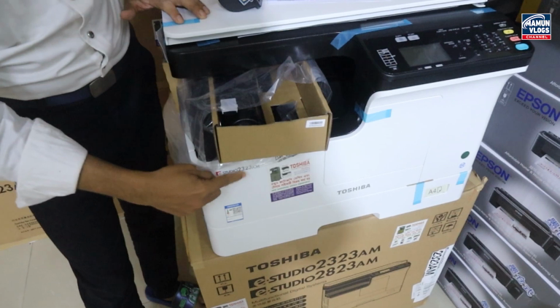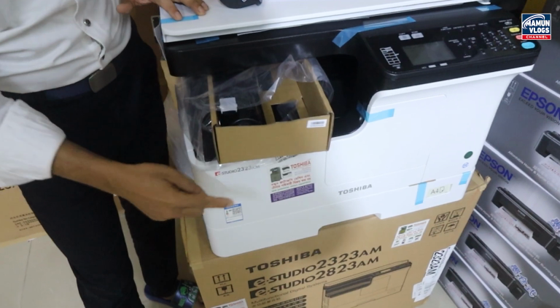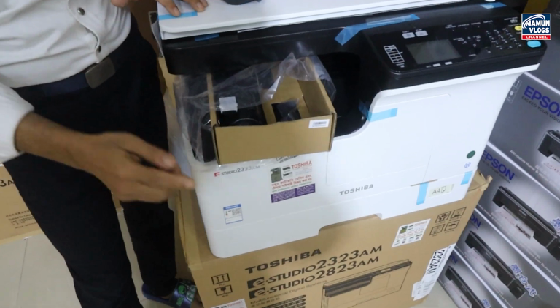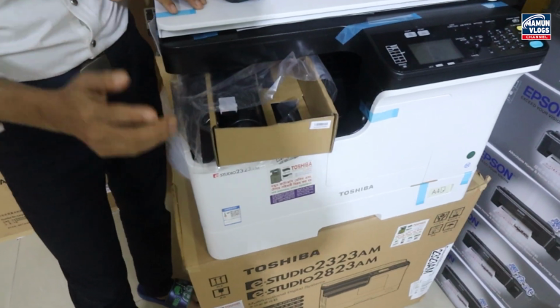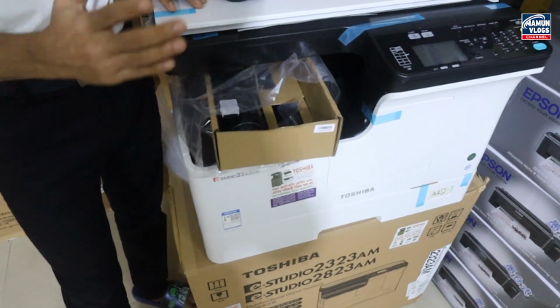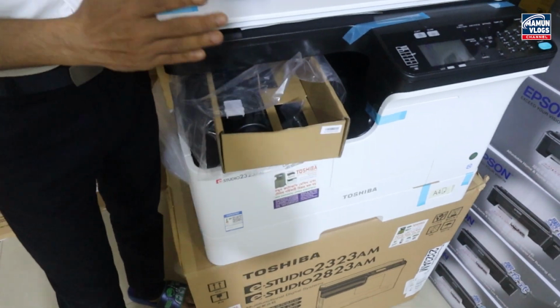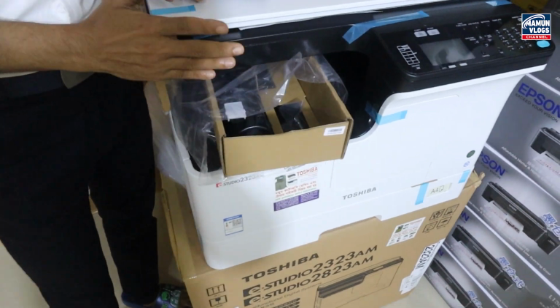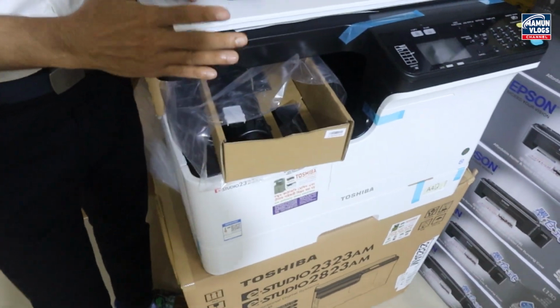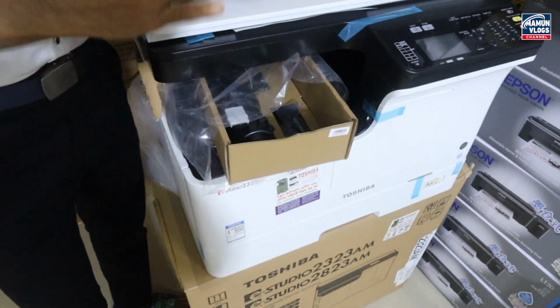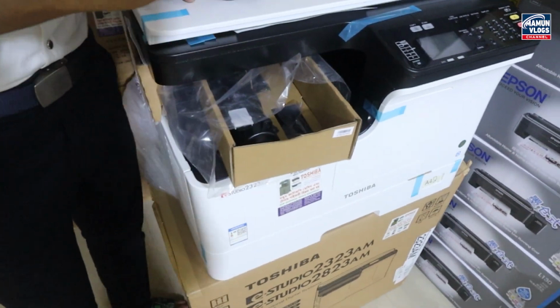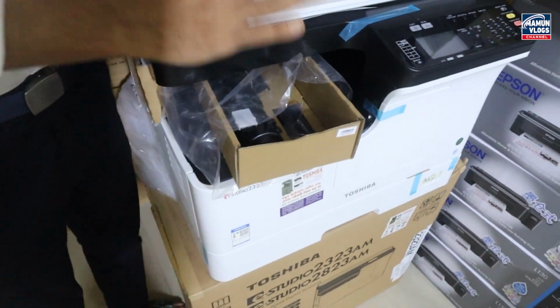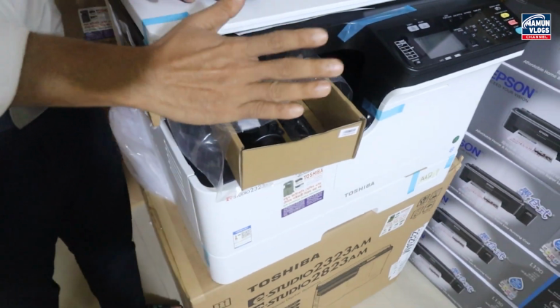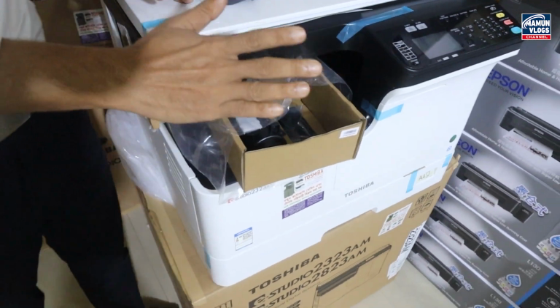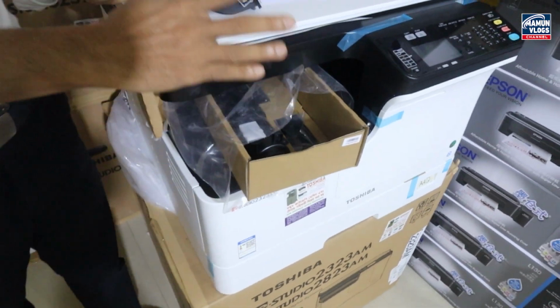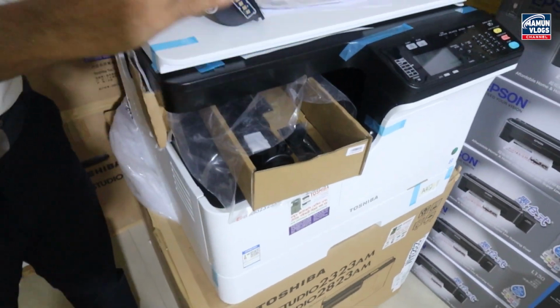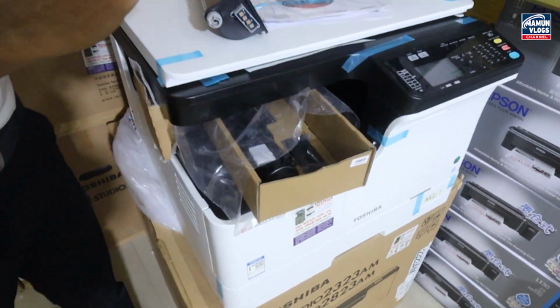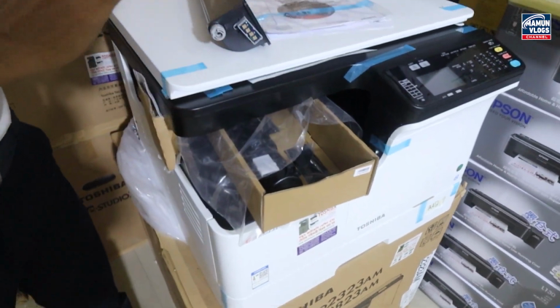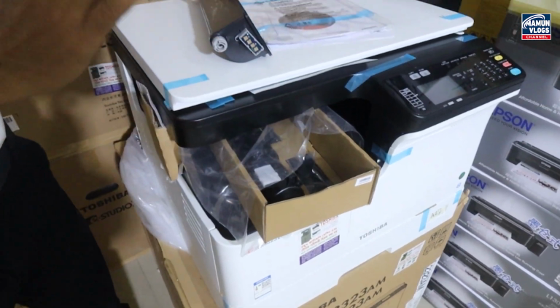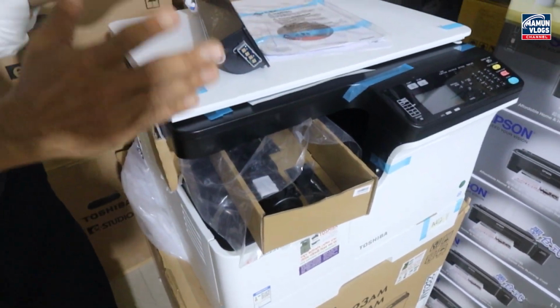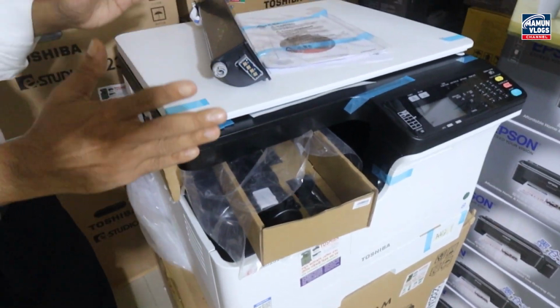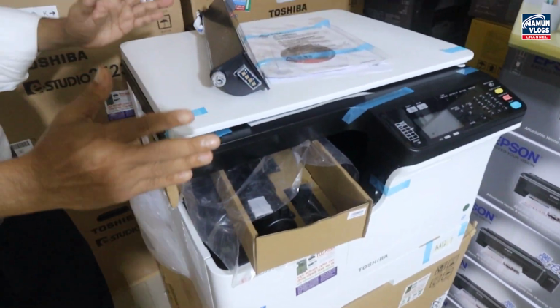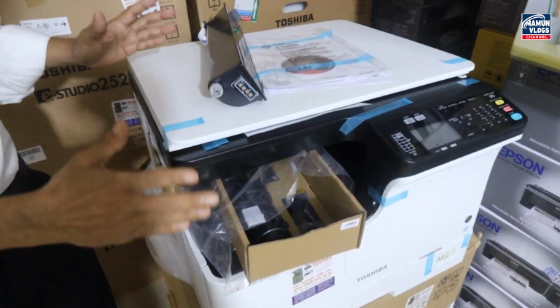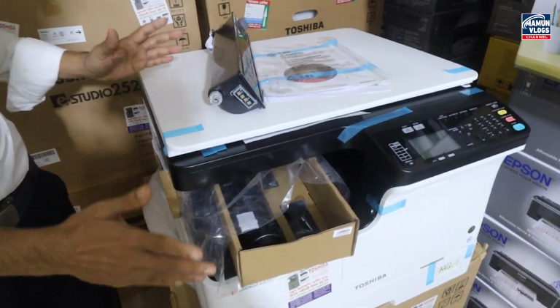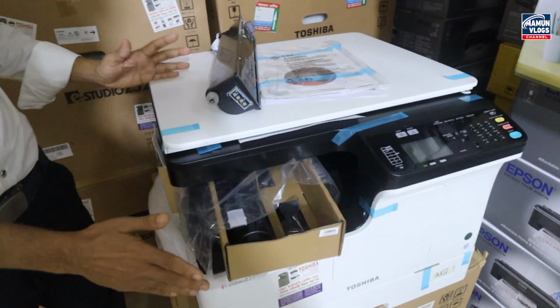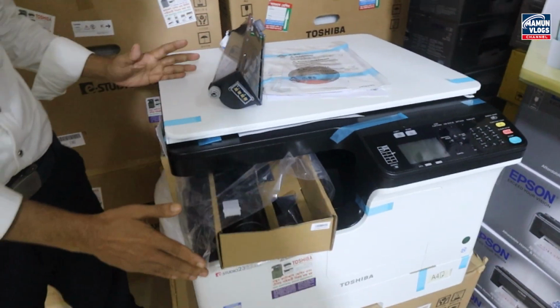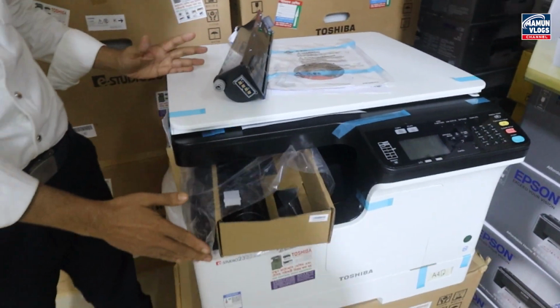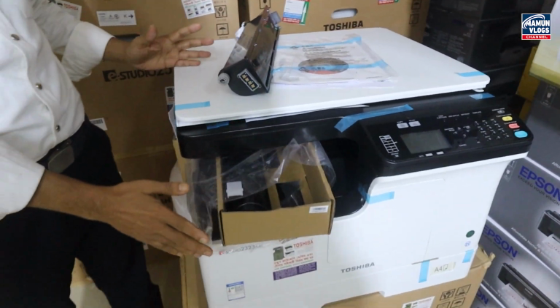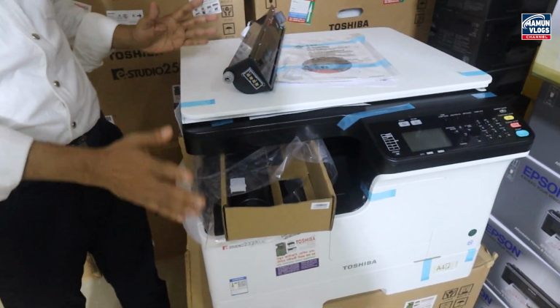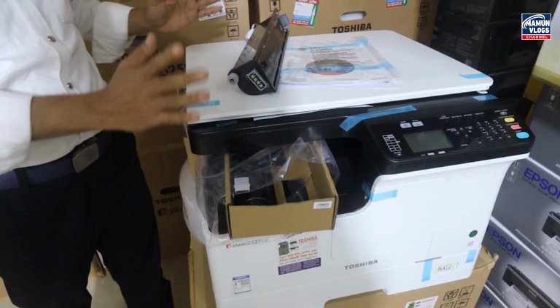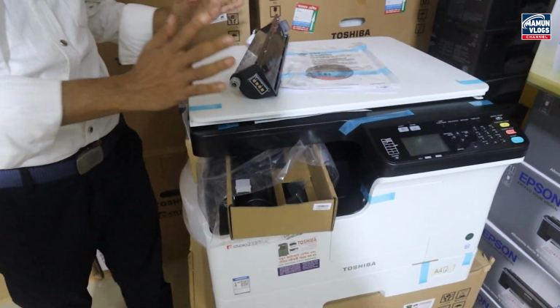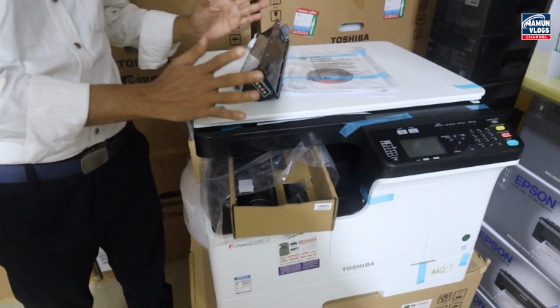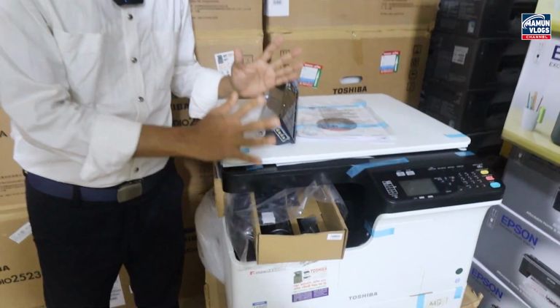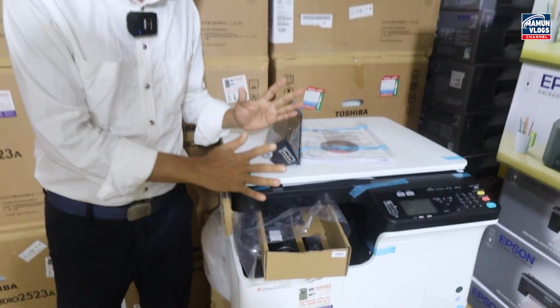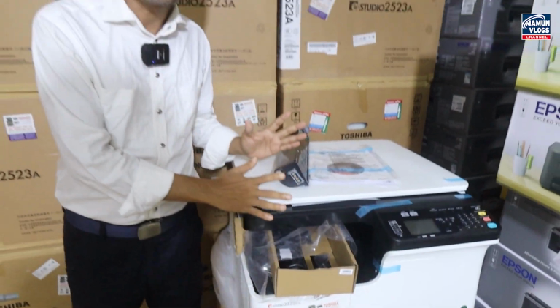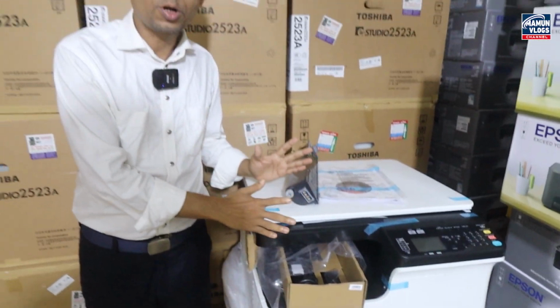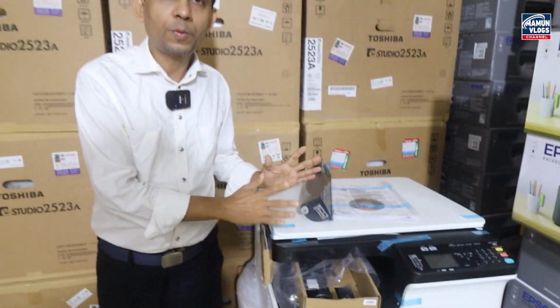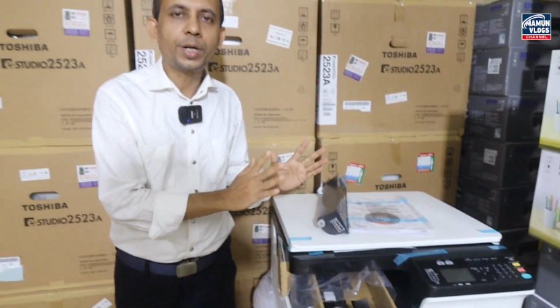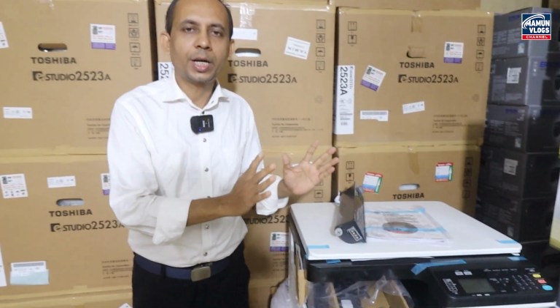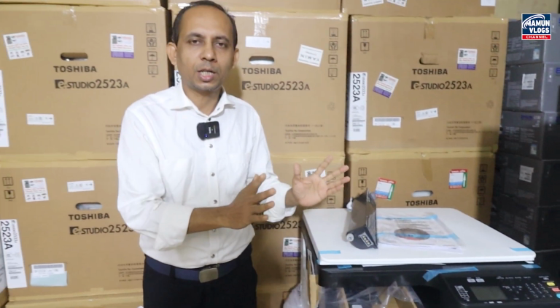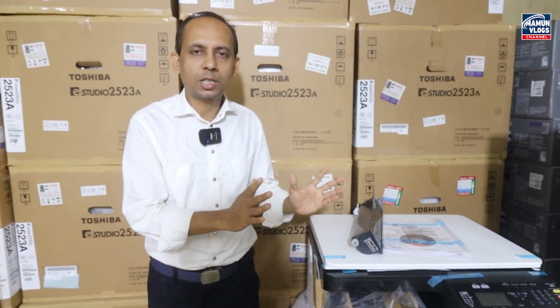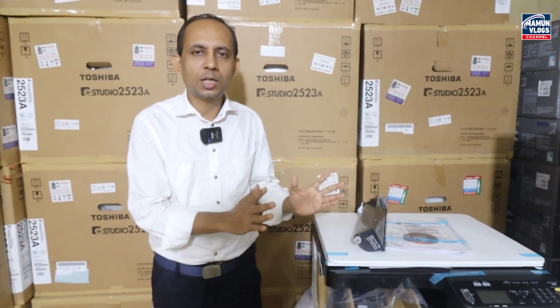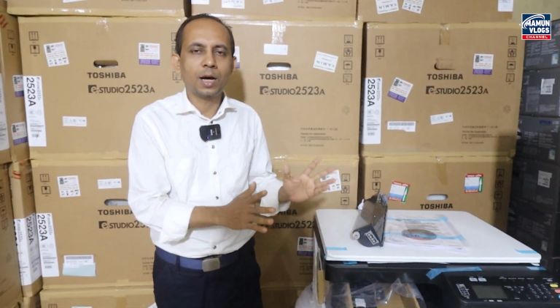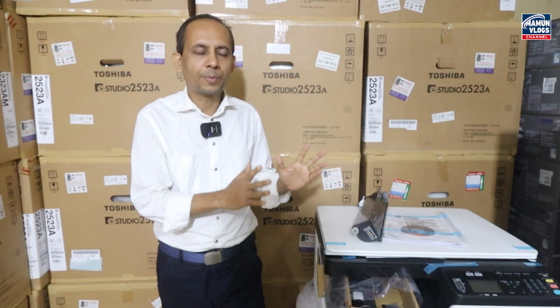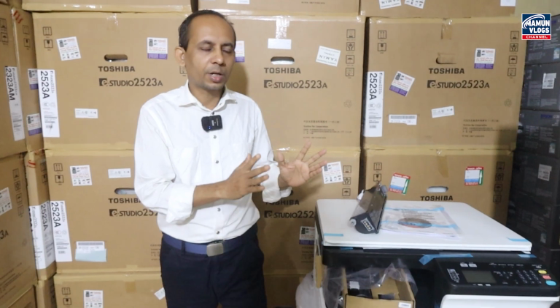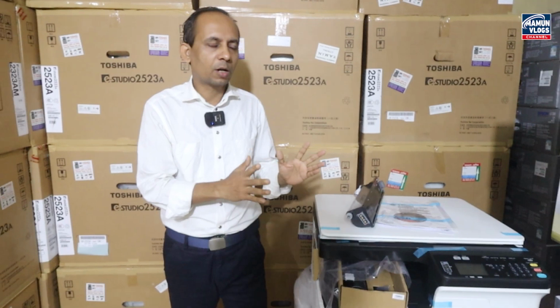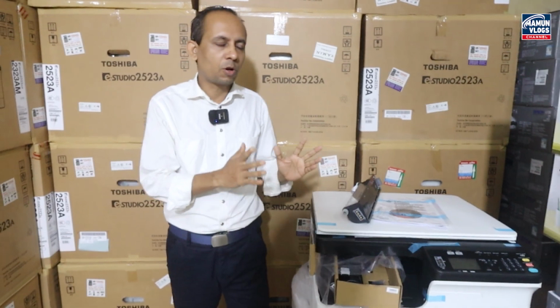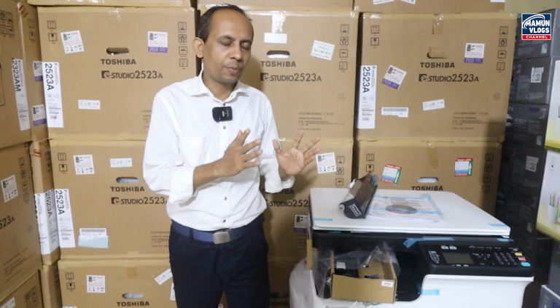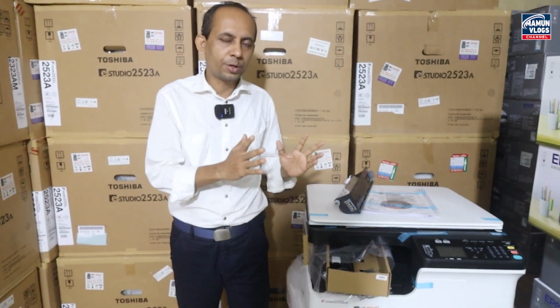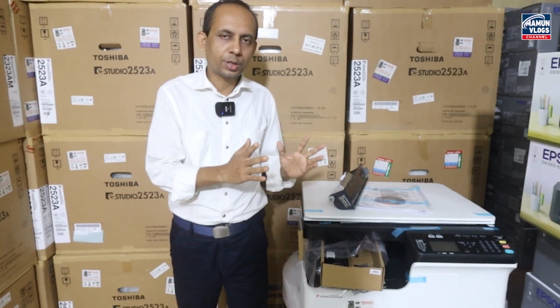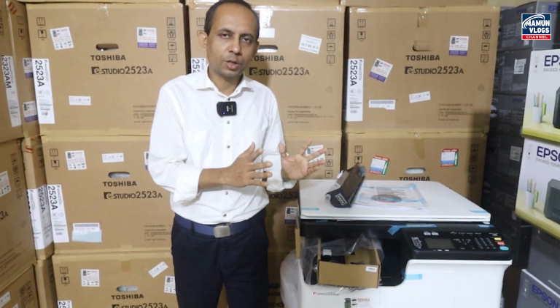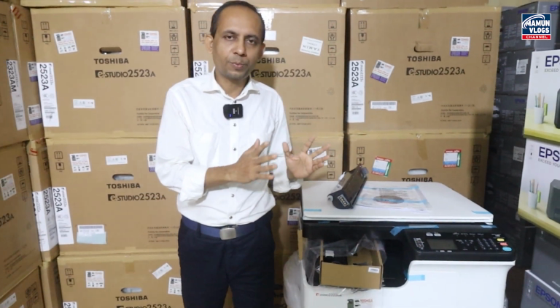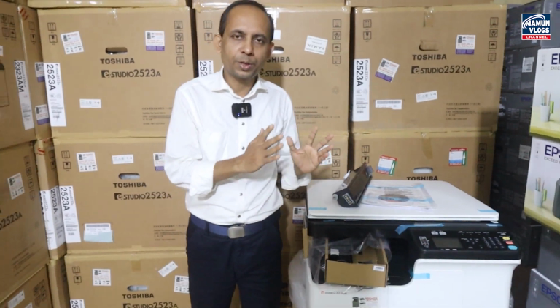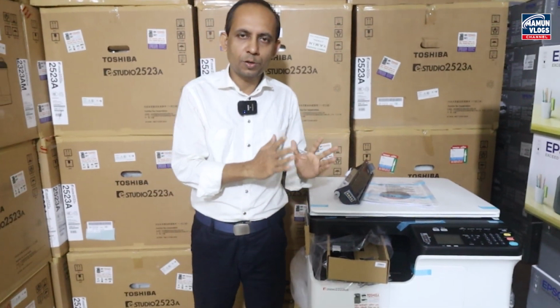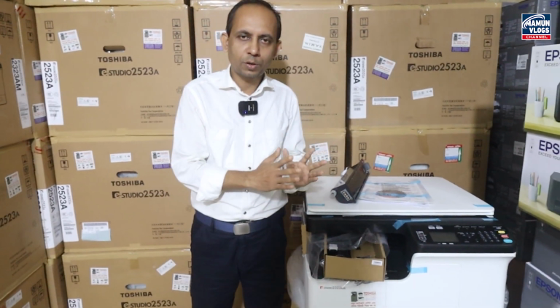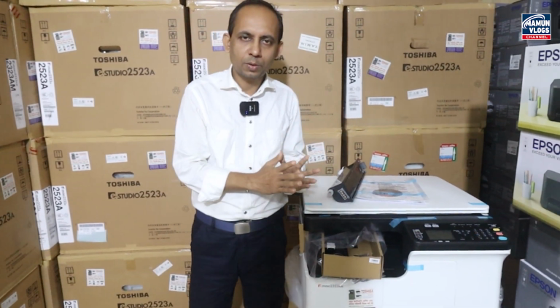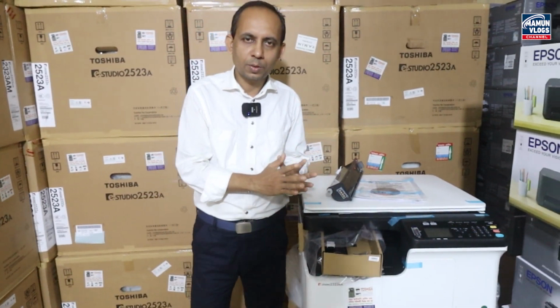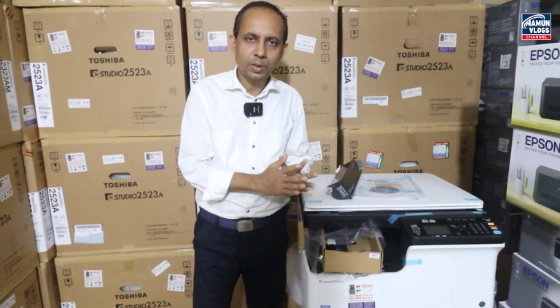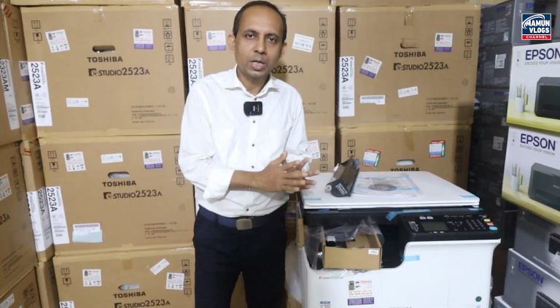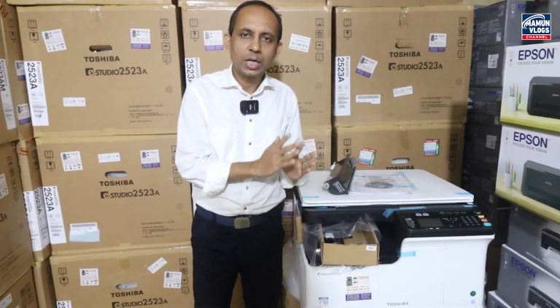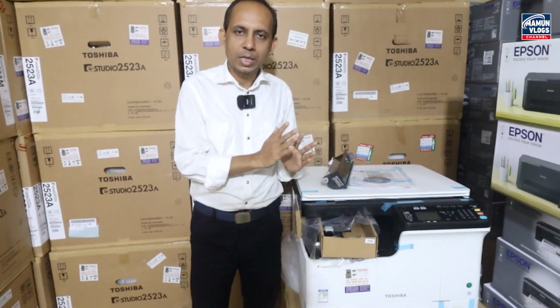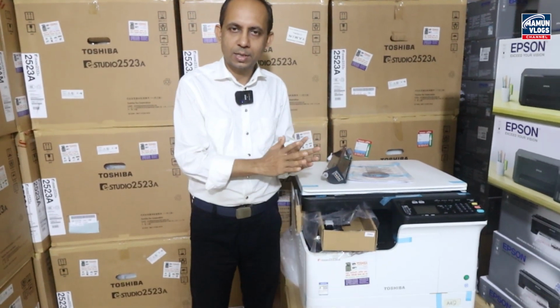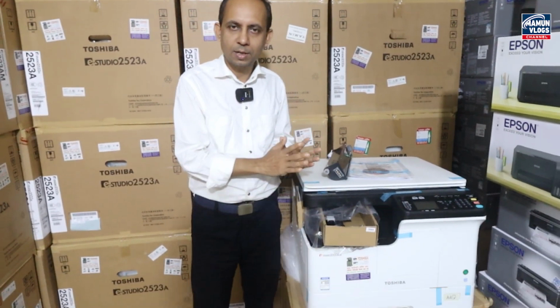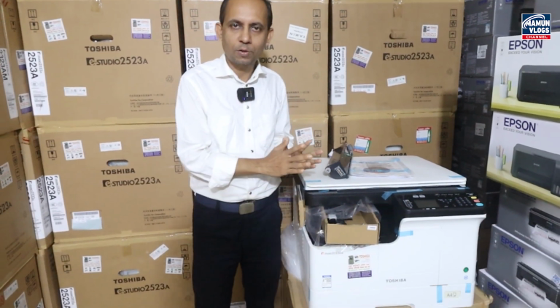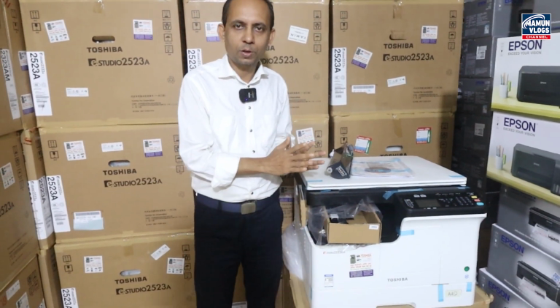This machine is duplexed and printed on mobile and photocopied. This machine is printed on the computer and scanned.